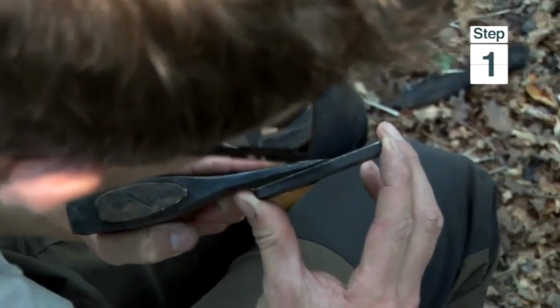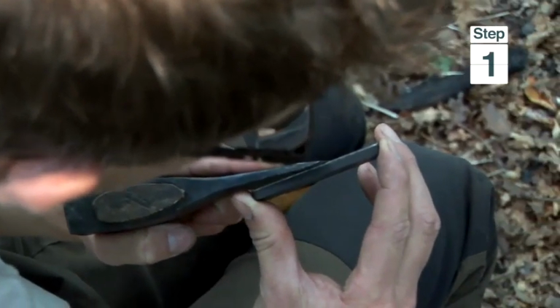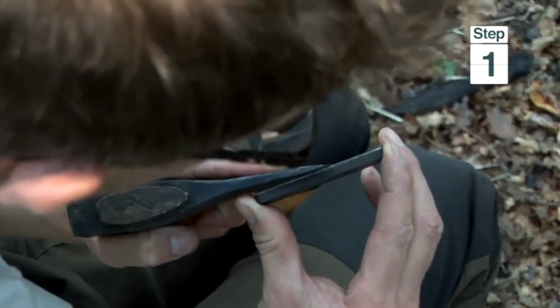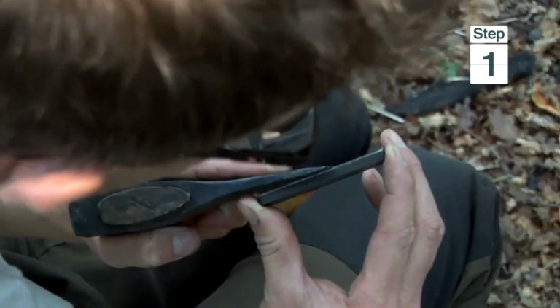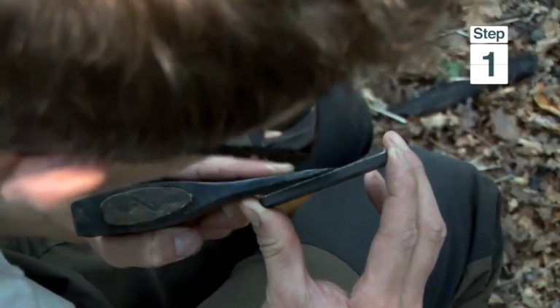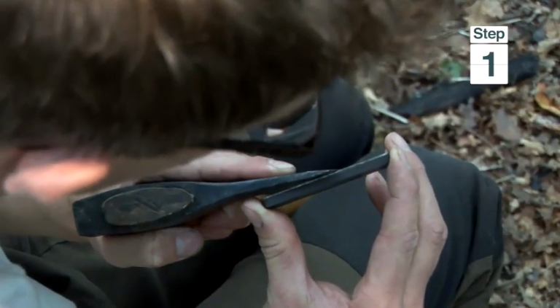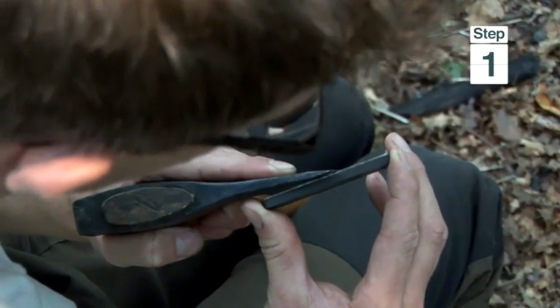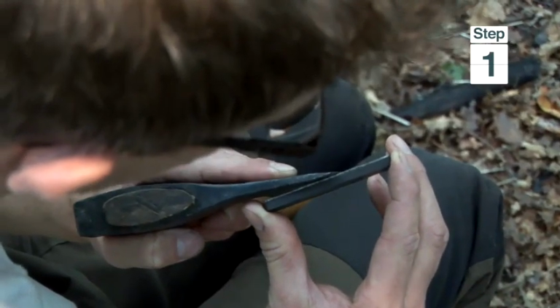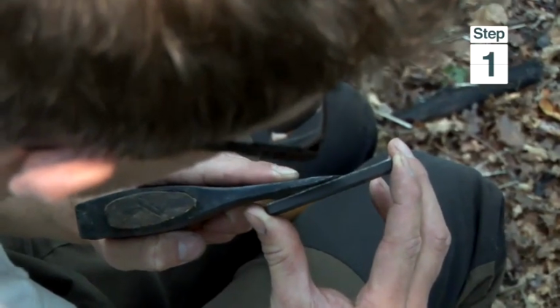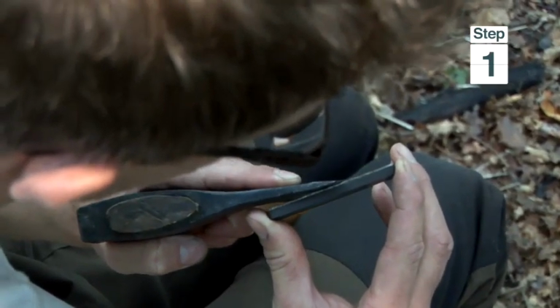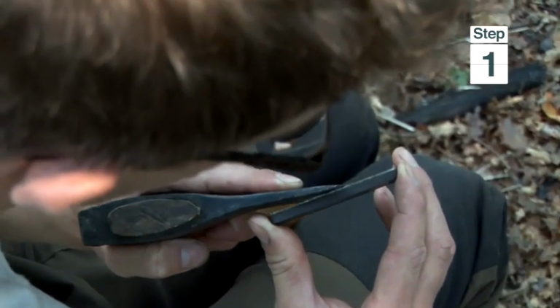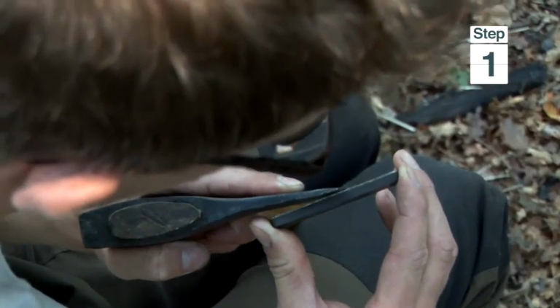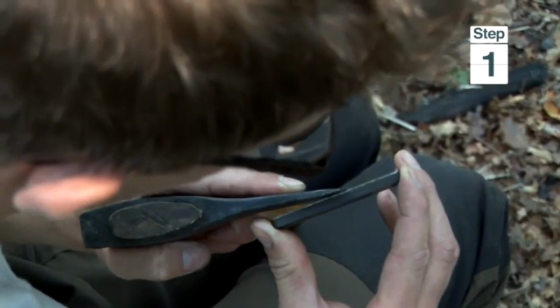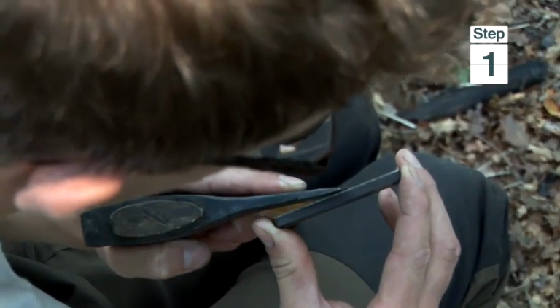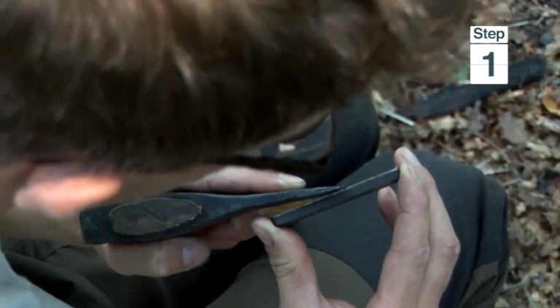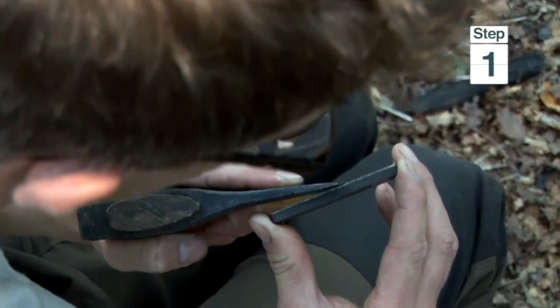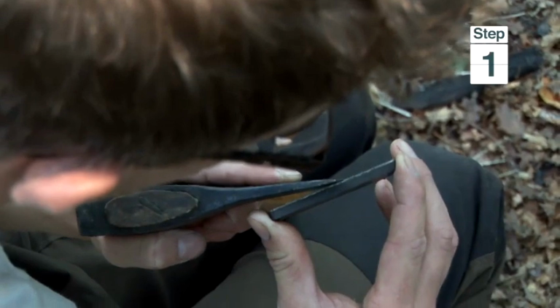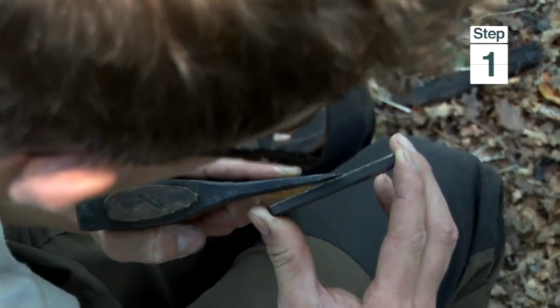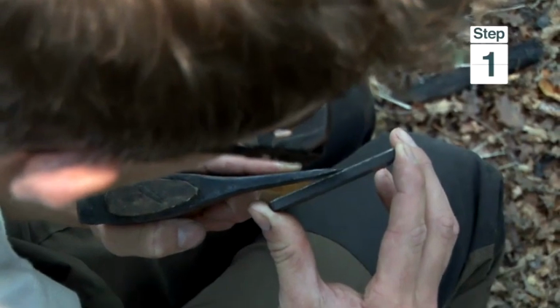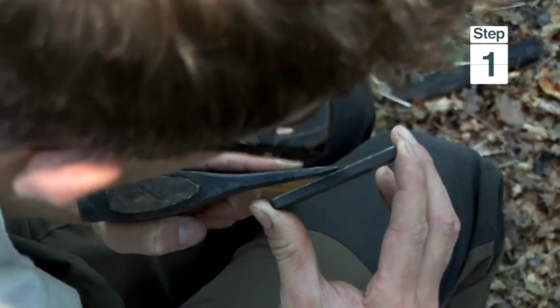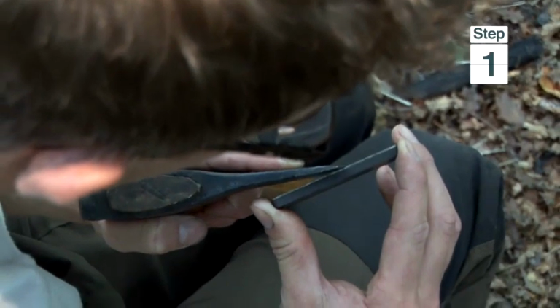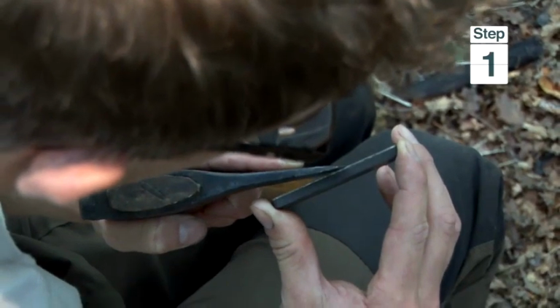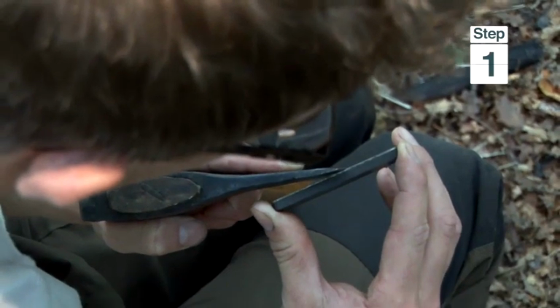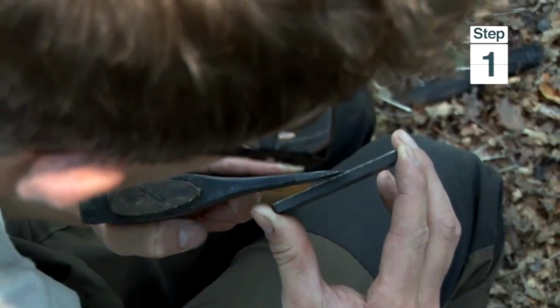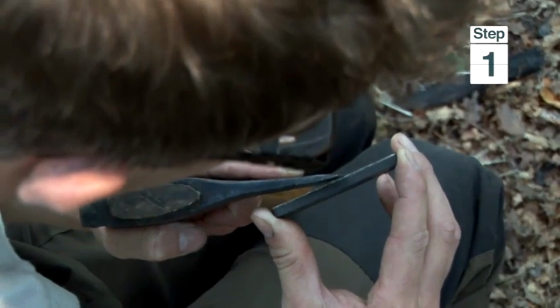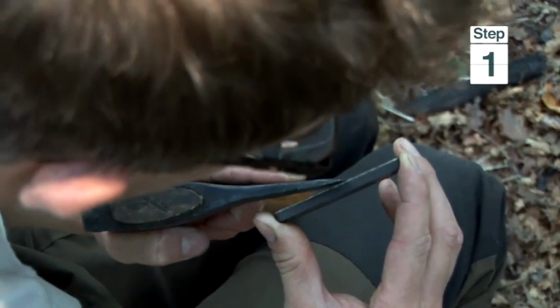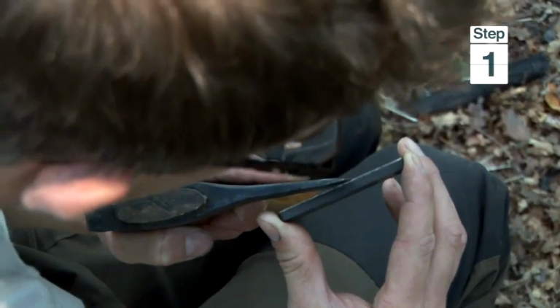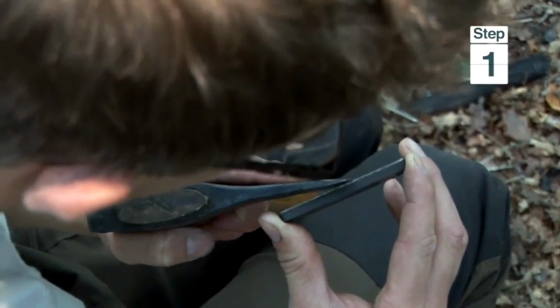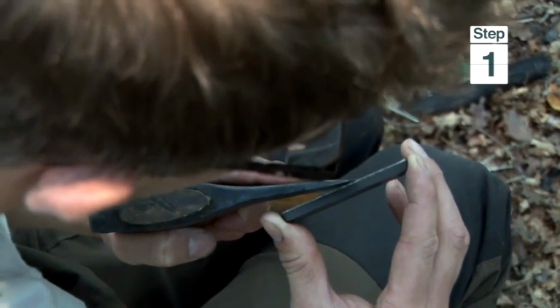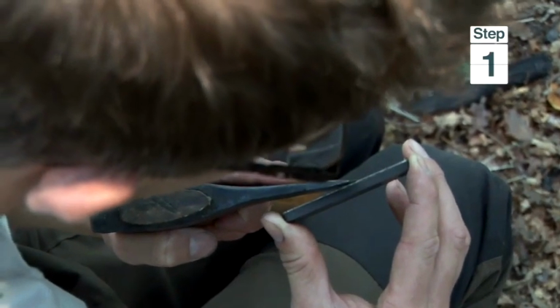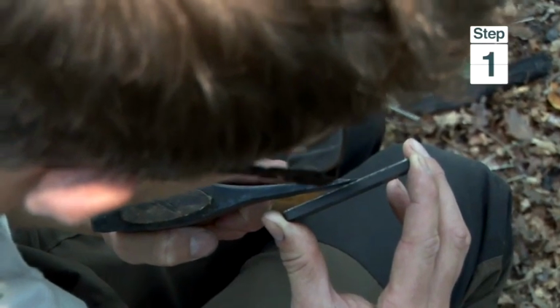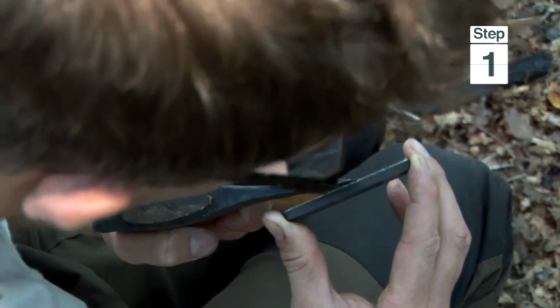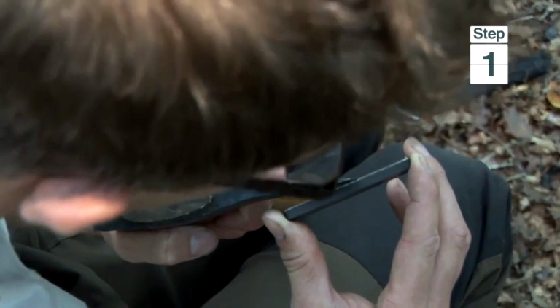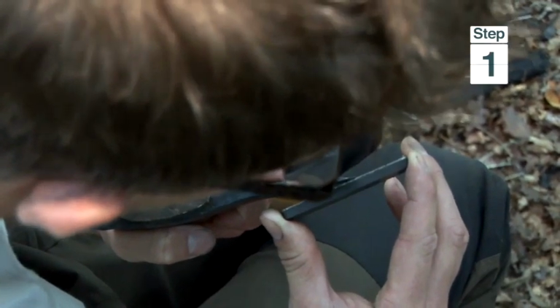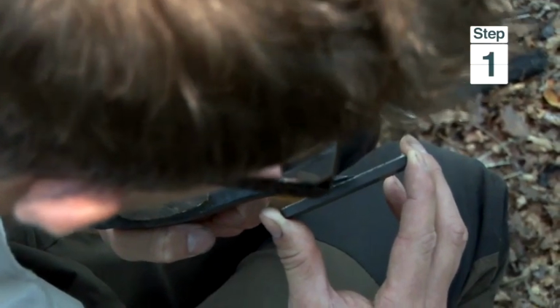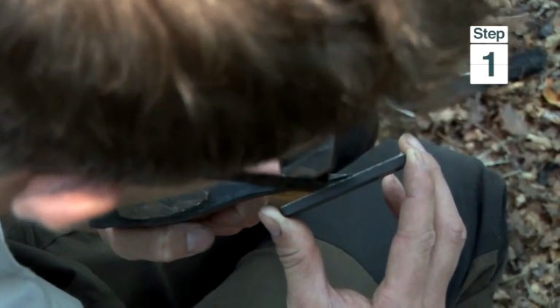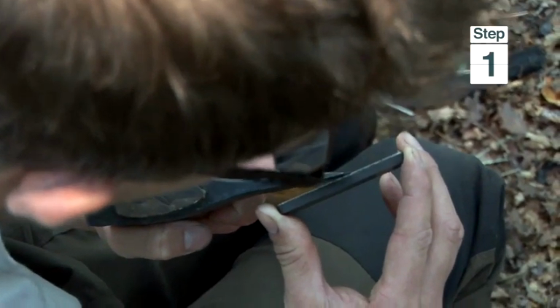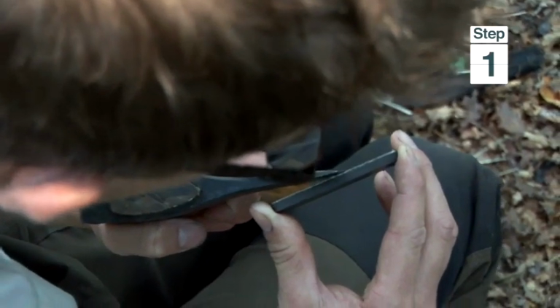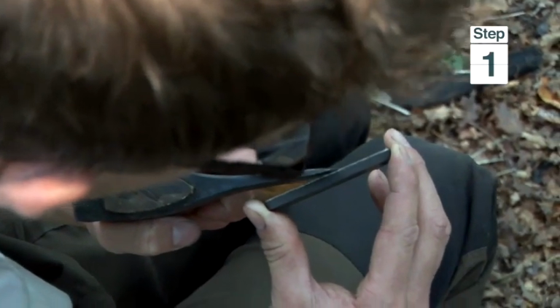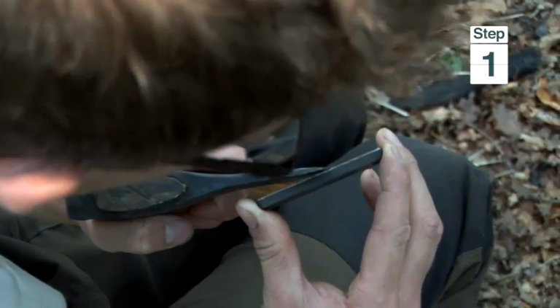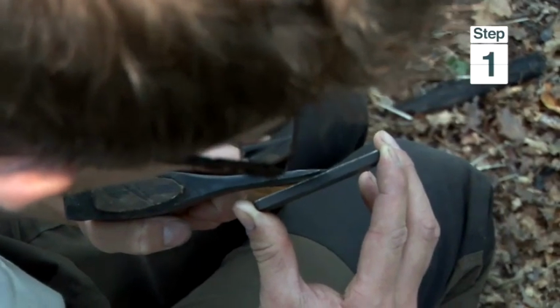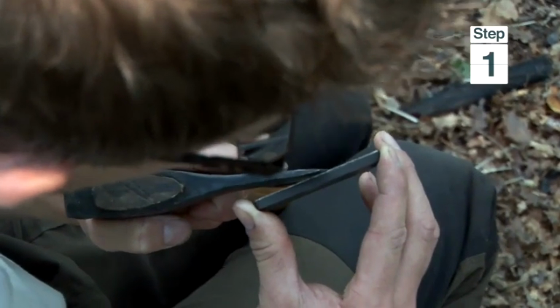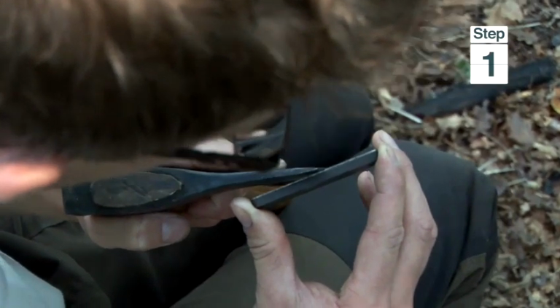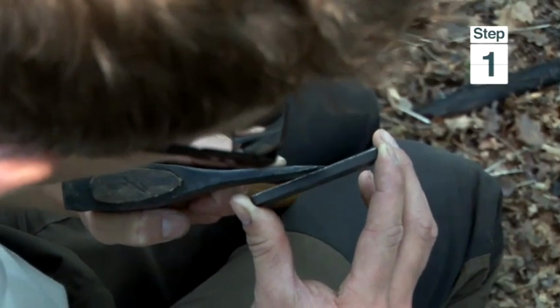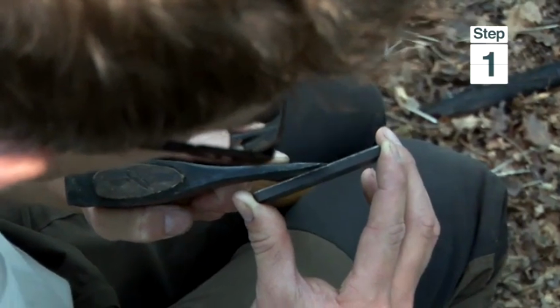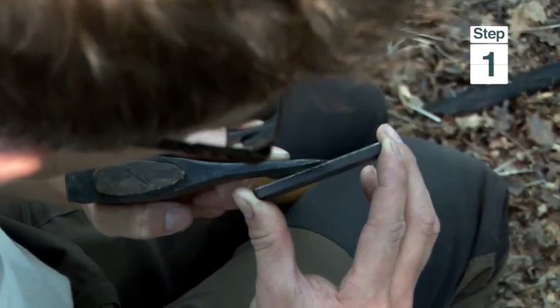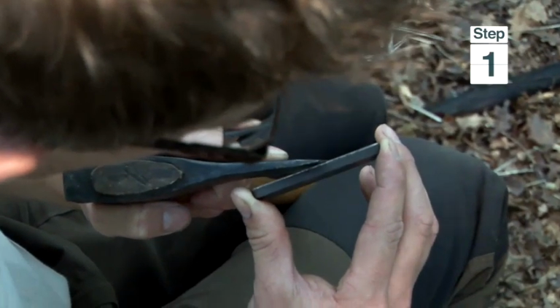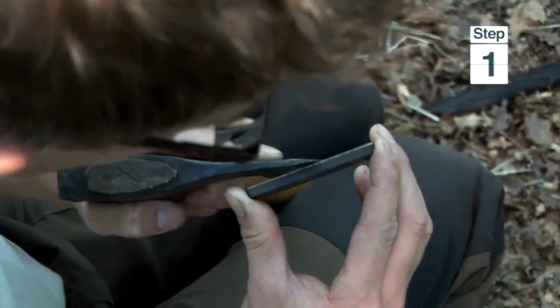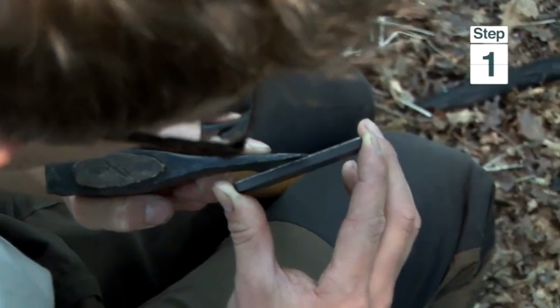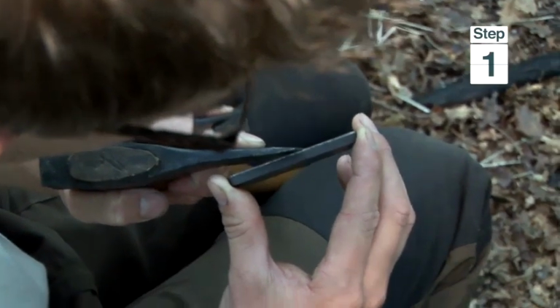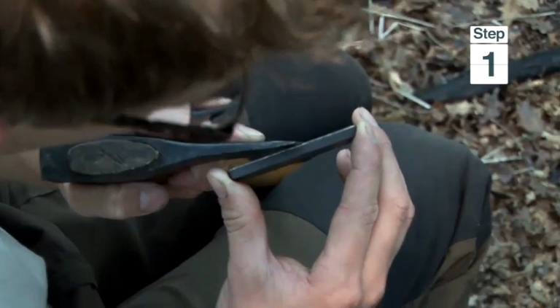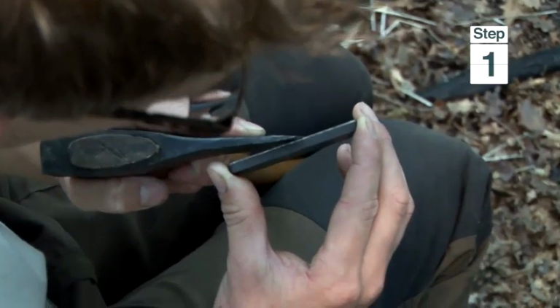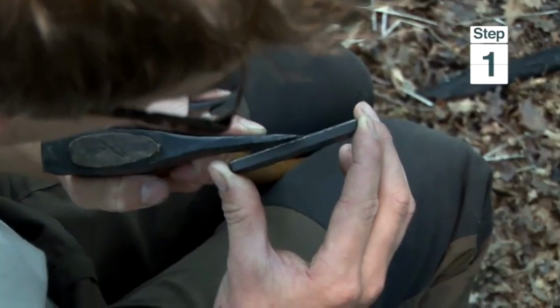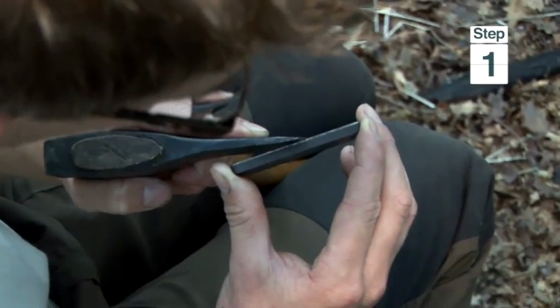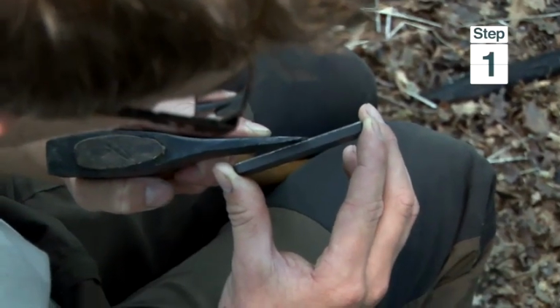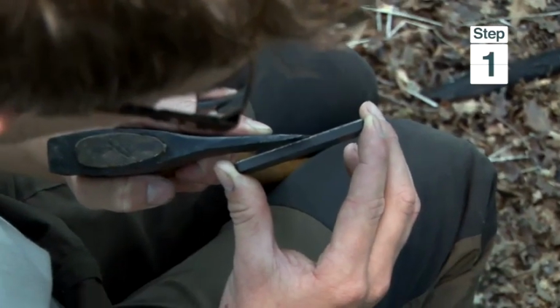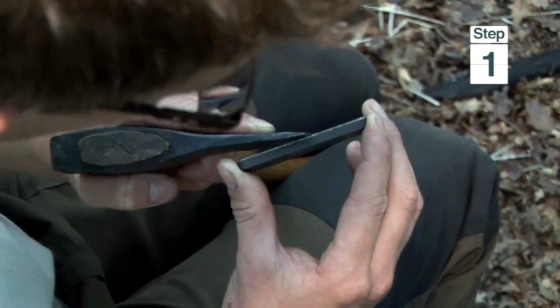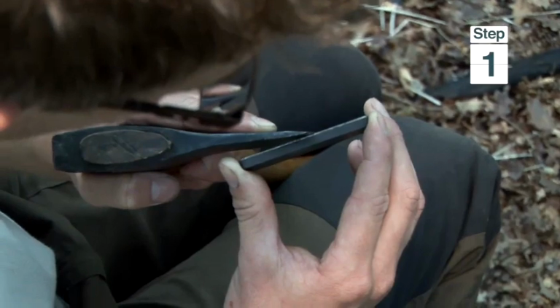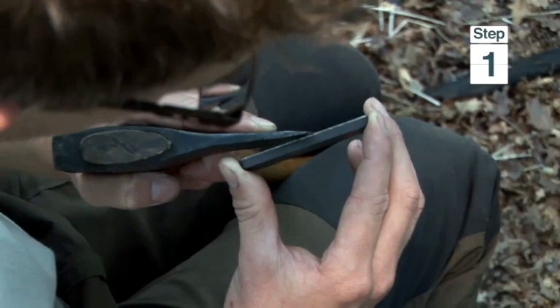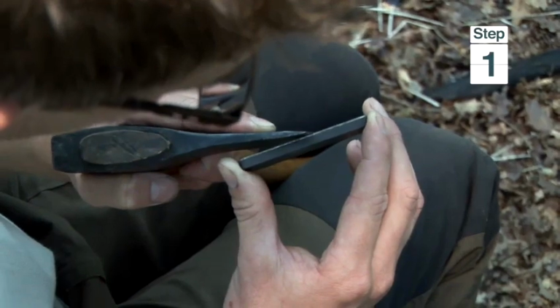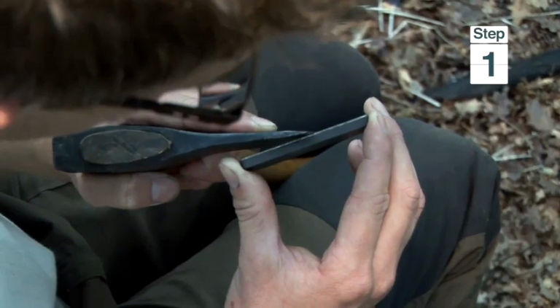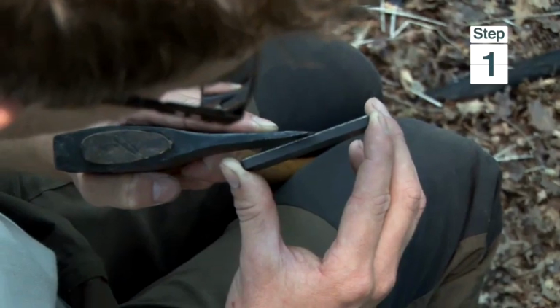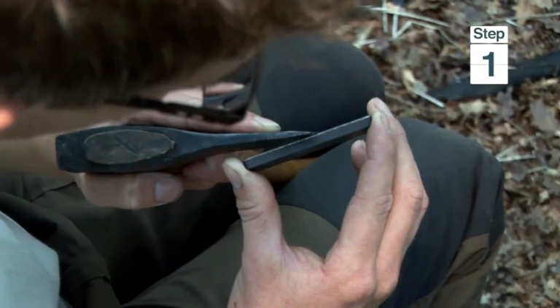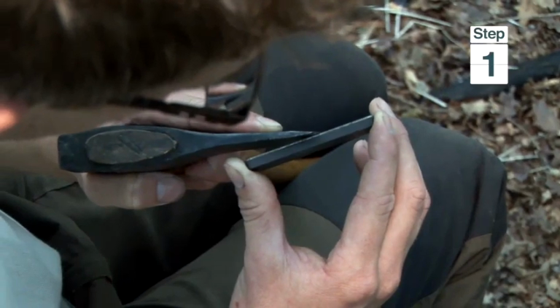If I tilt the sharpening stone like this, that shadow disappears. Once that shadow has disappeared, you are then sharpening on the very cutting edge.